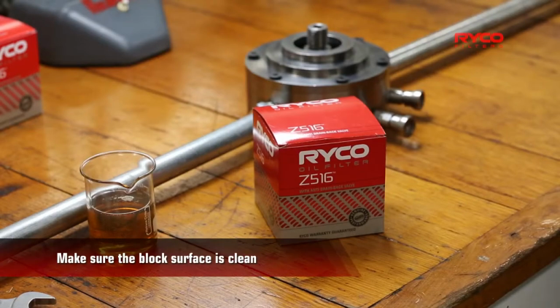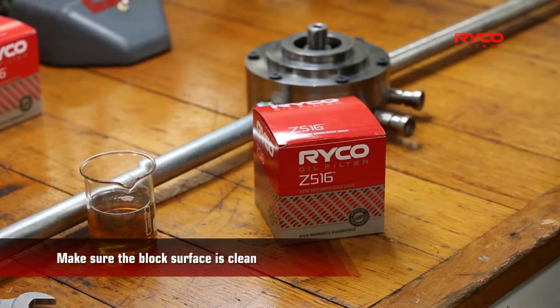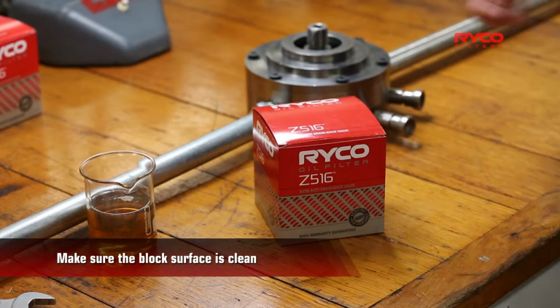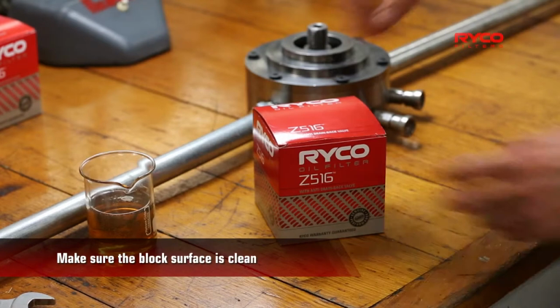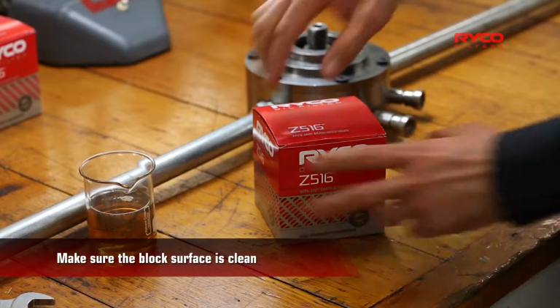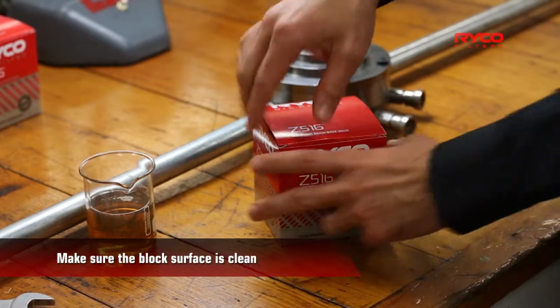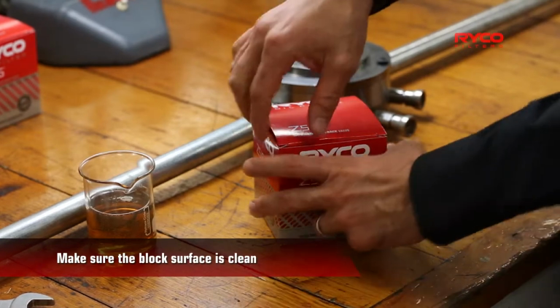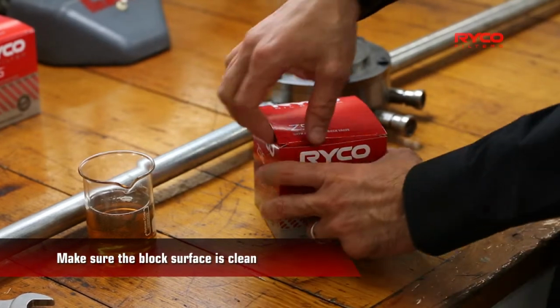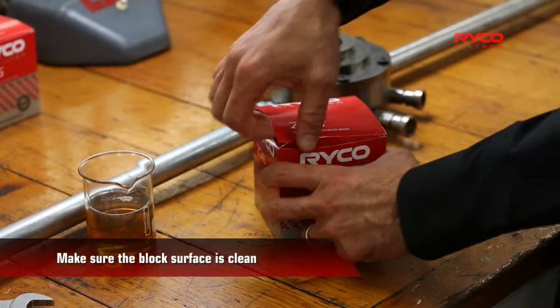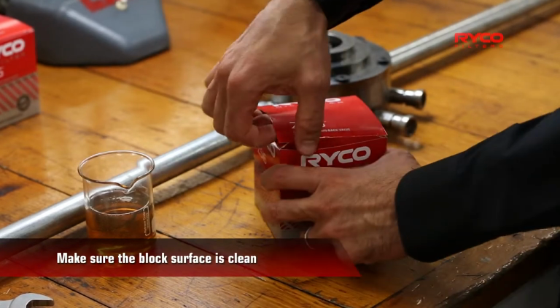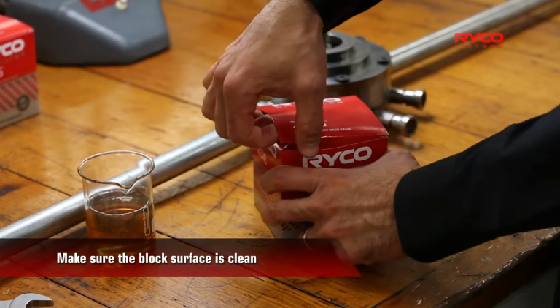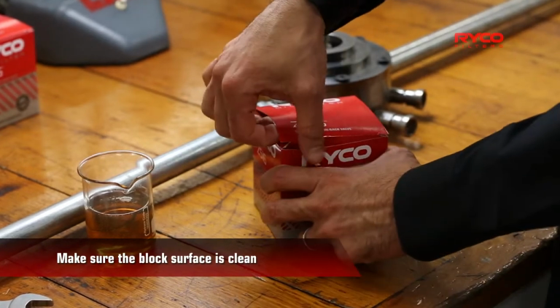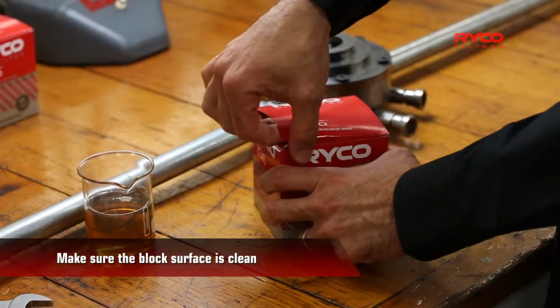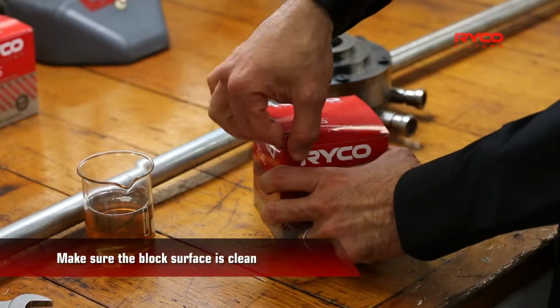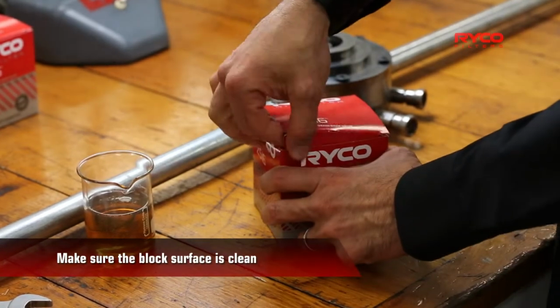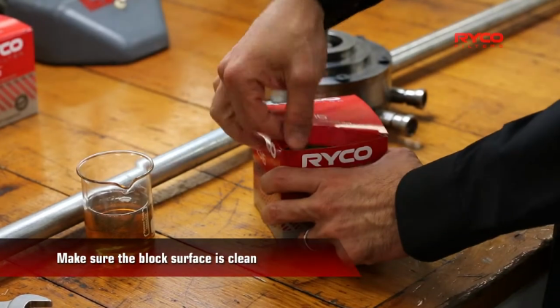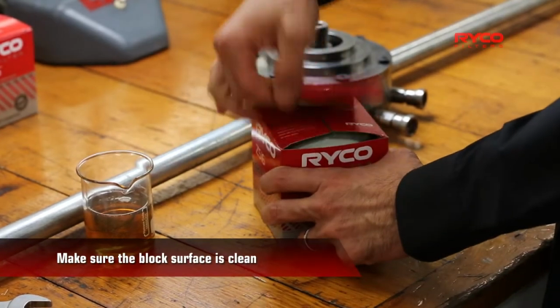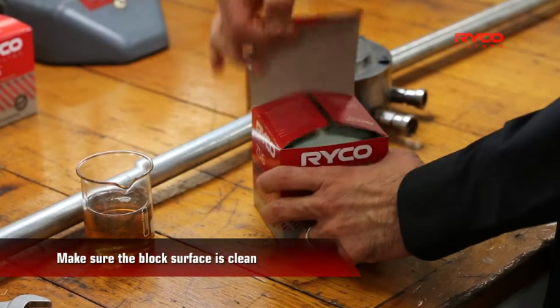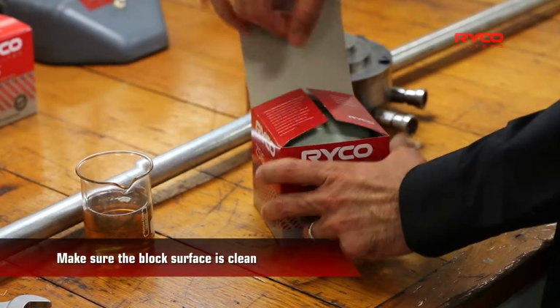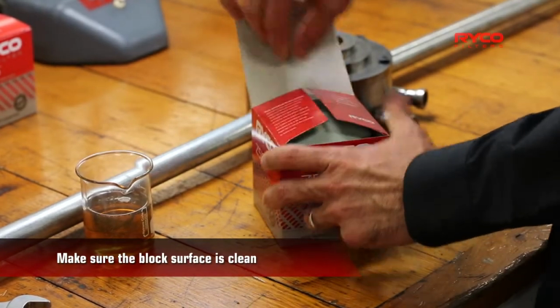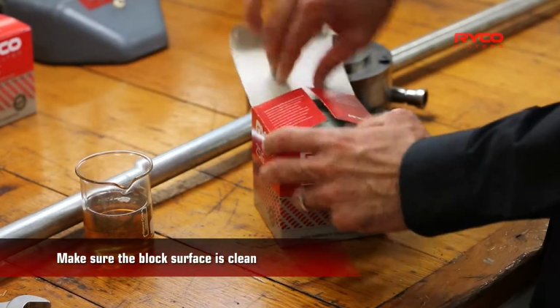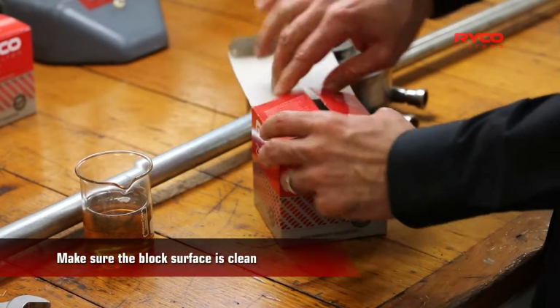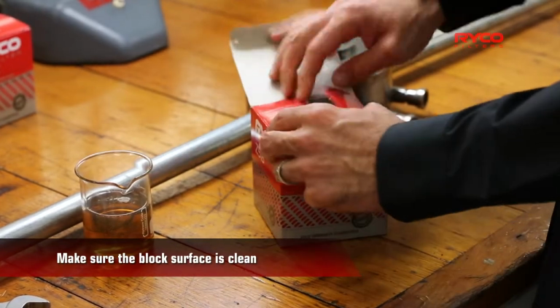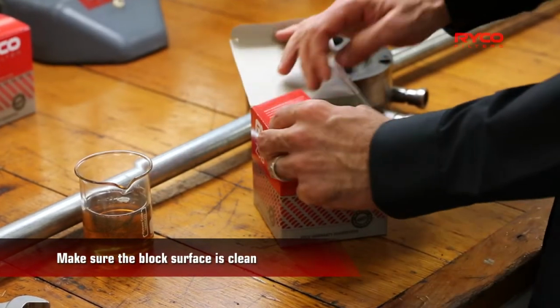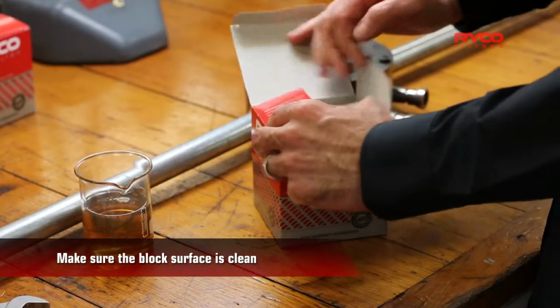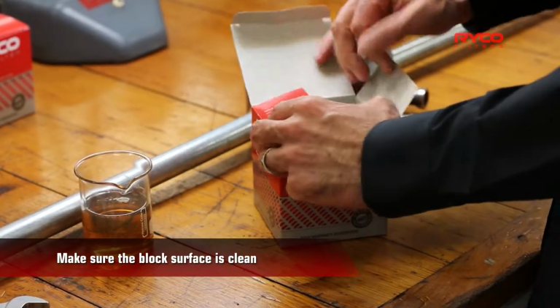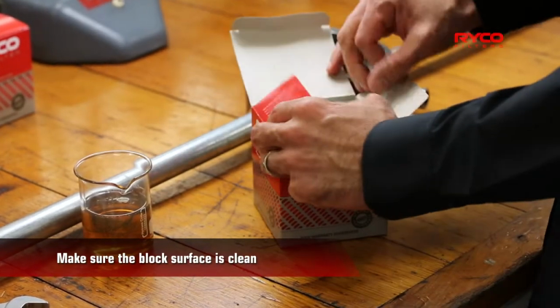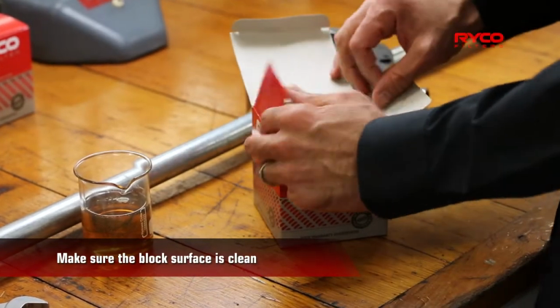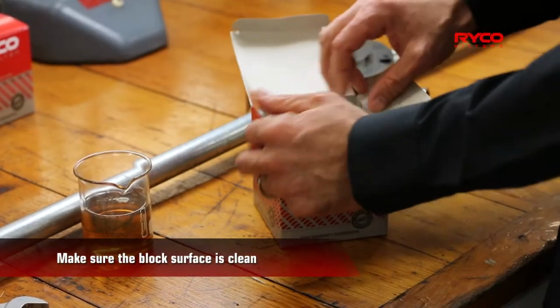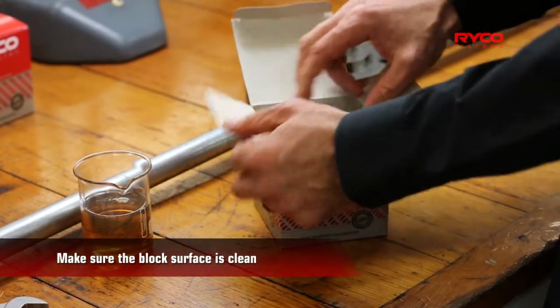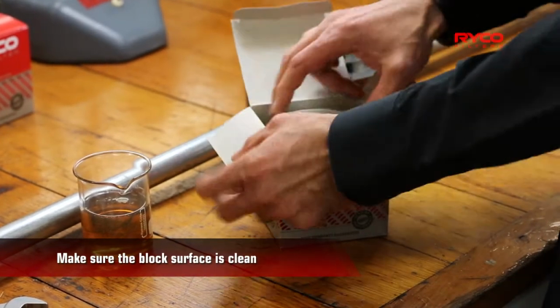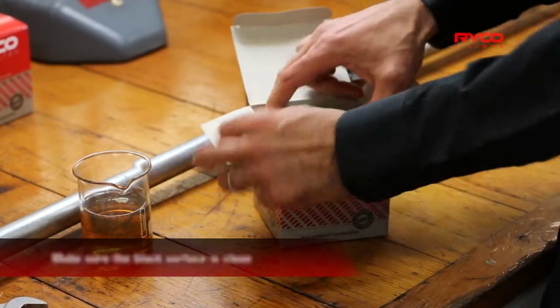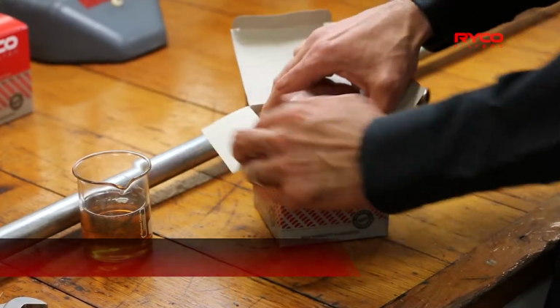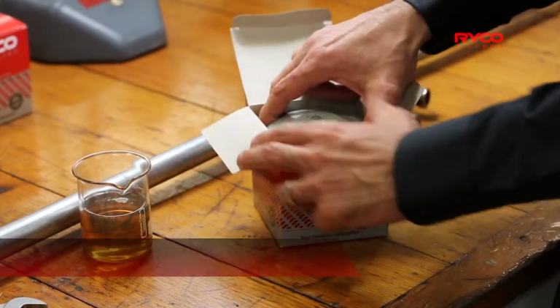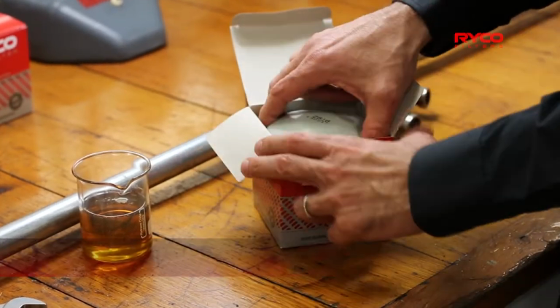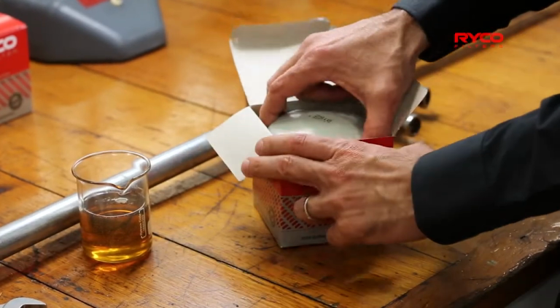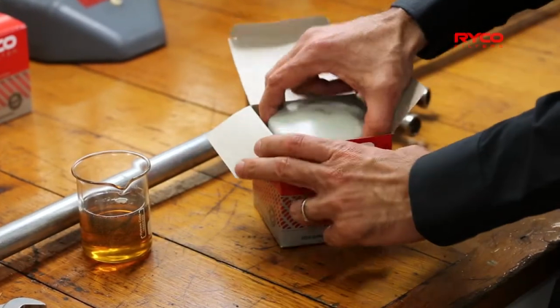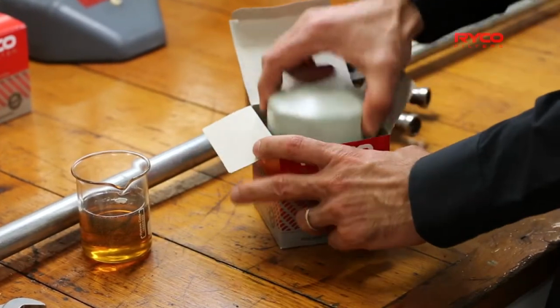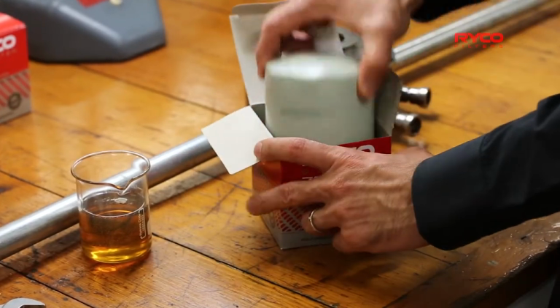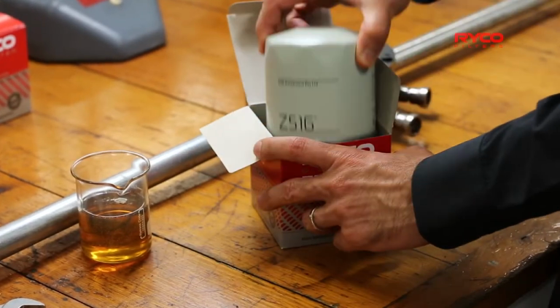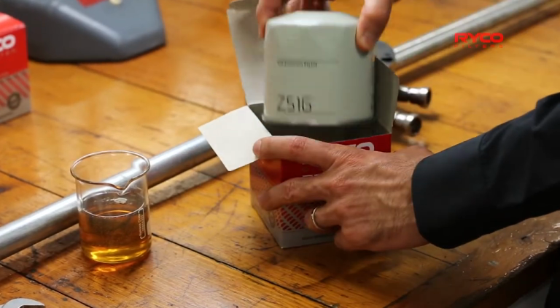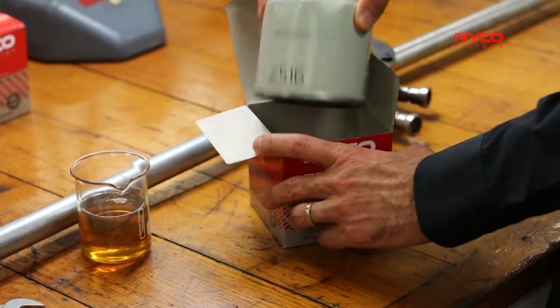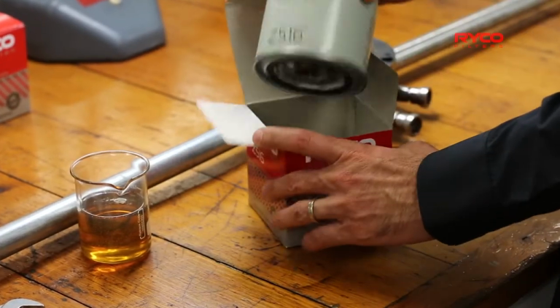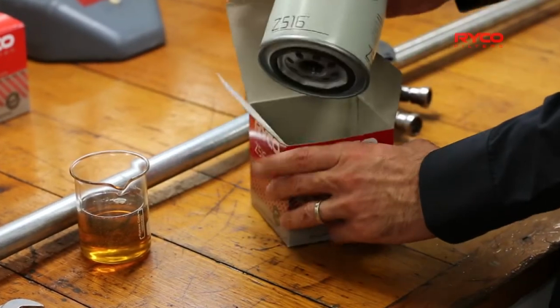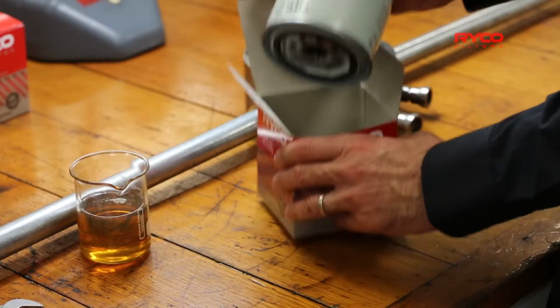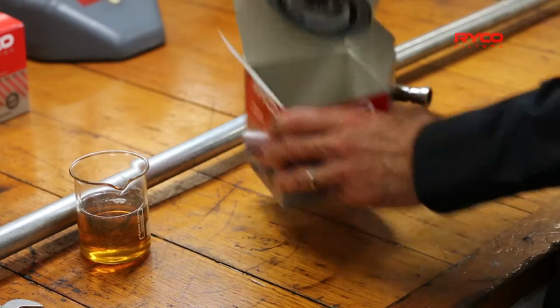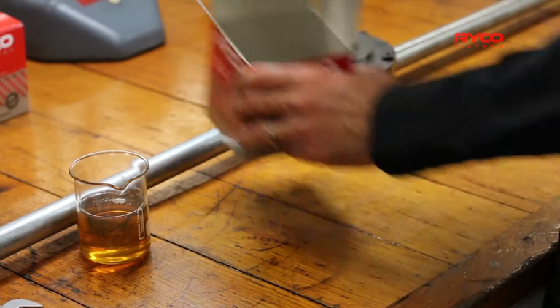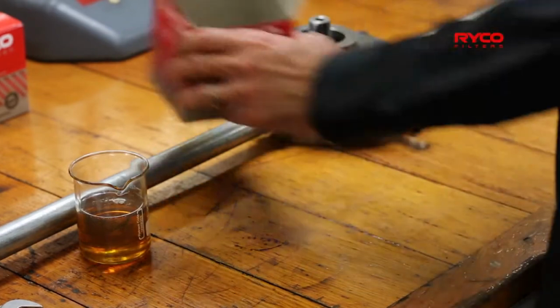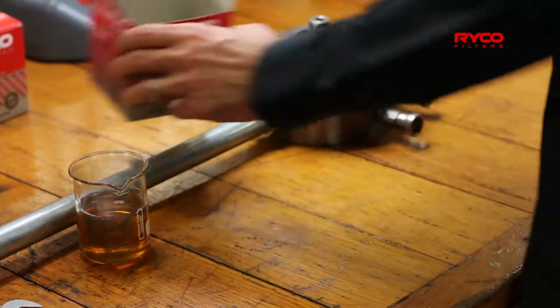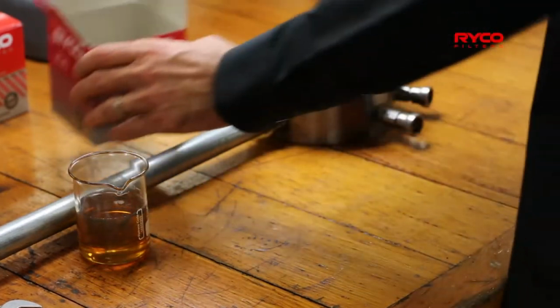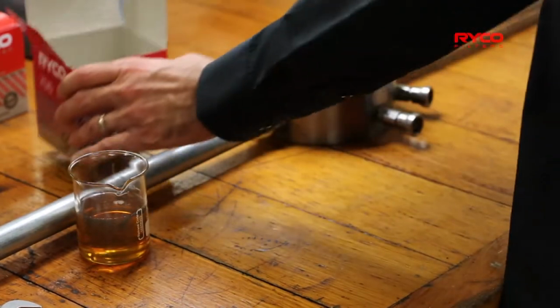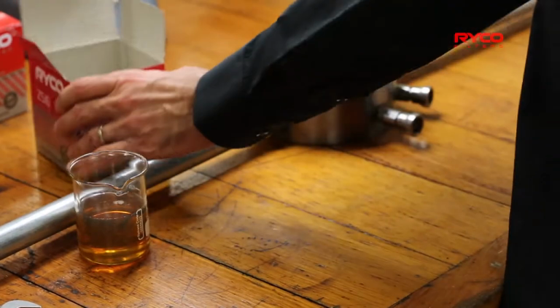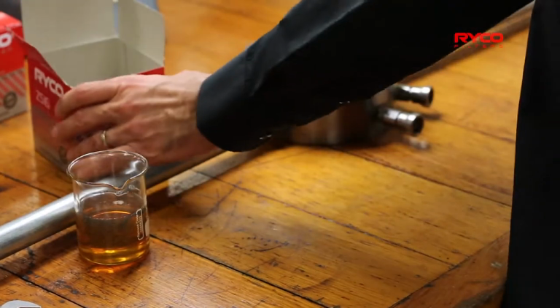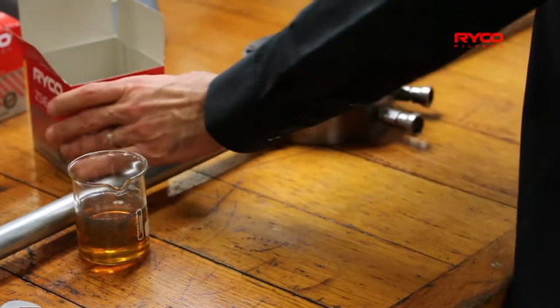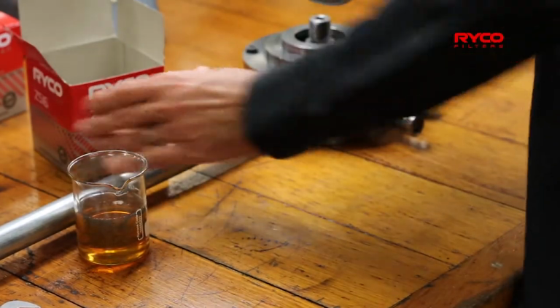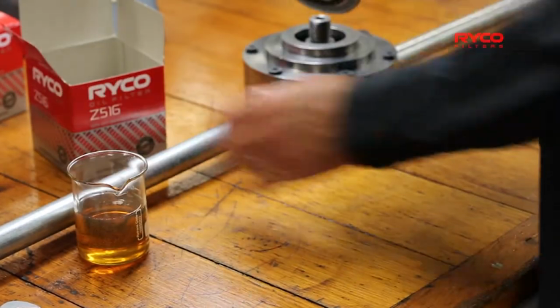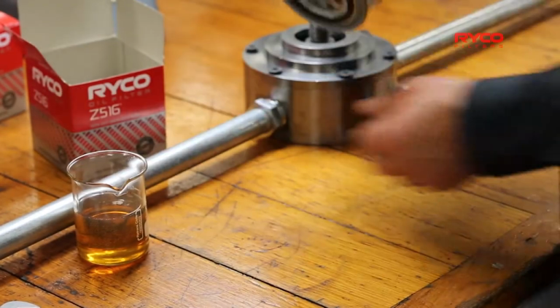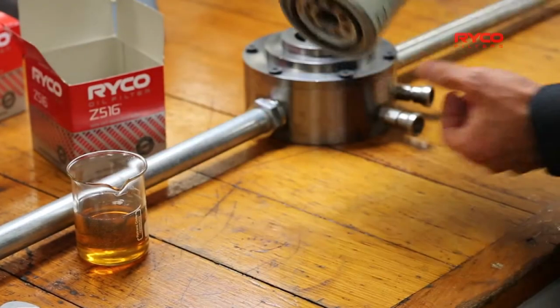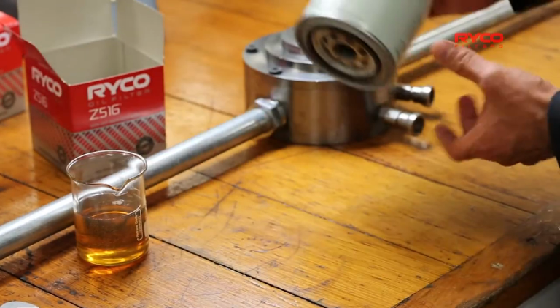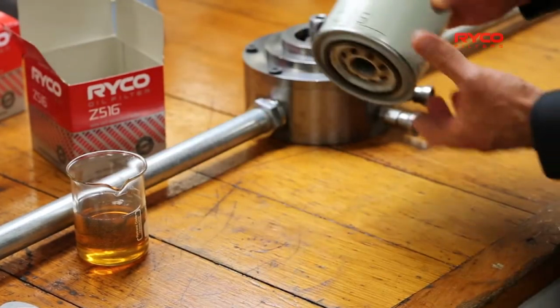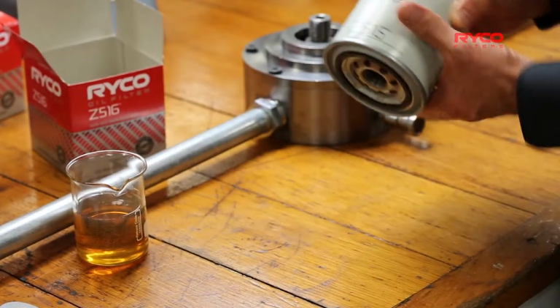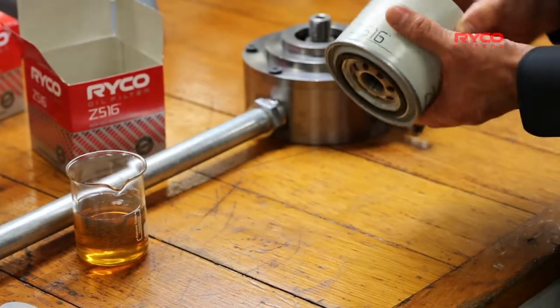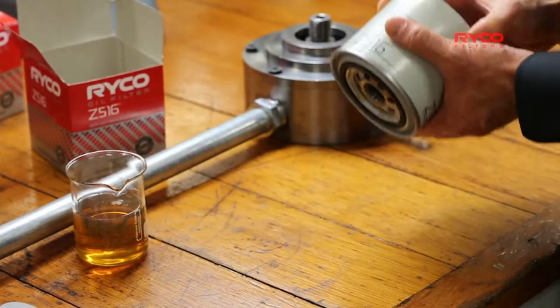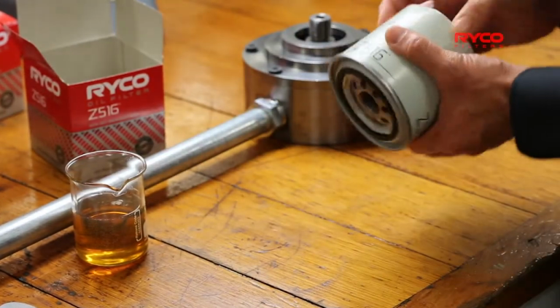For the purpose of visibility, we'll be using a test rig for this fitment instruction. Please make sure the surface area of your block is clean.